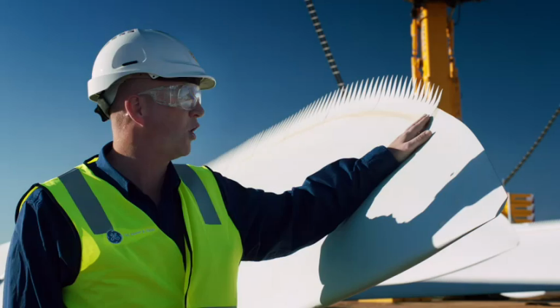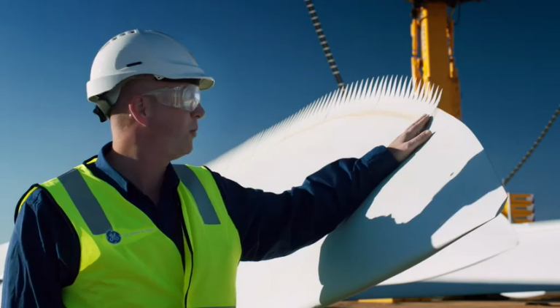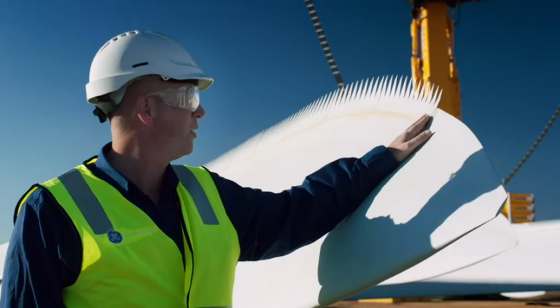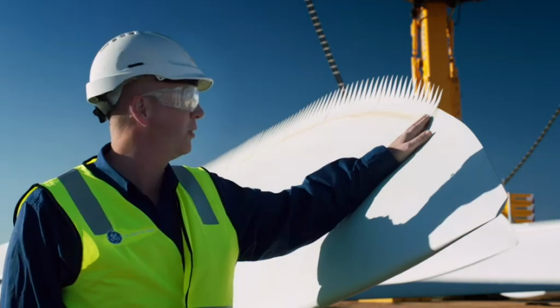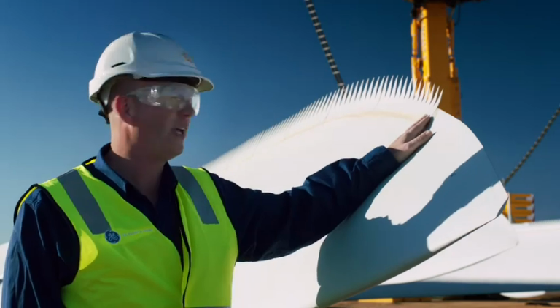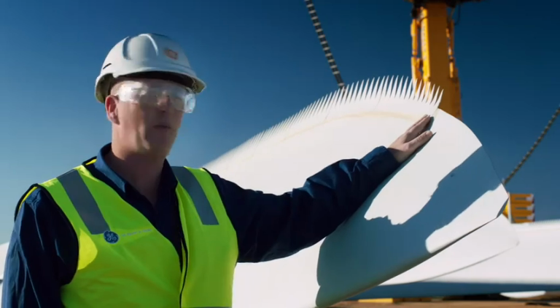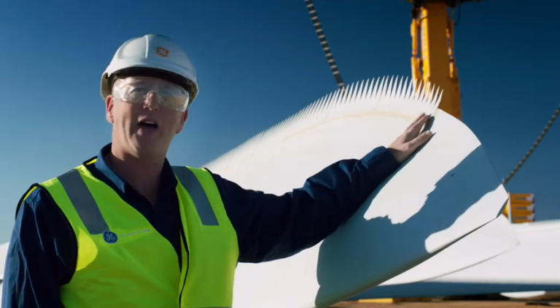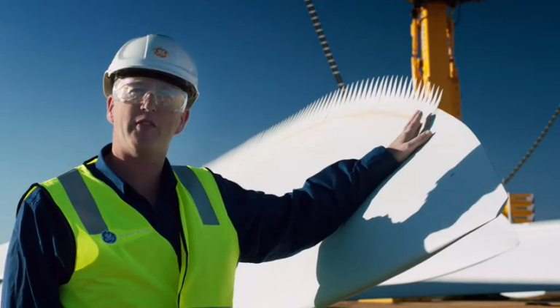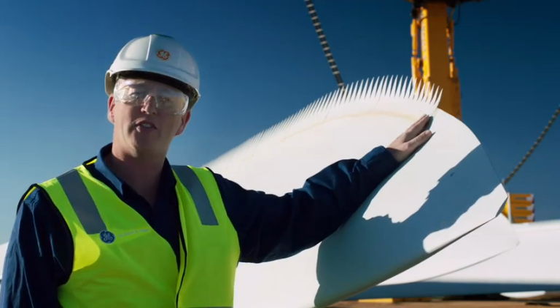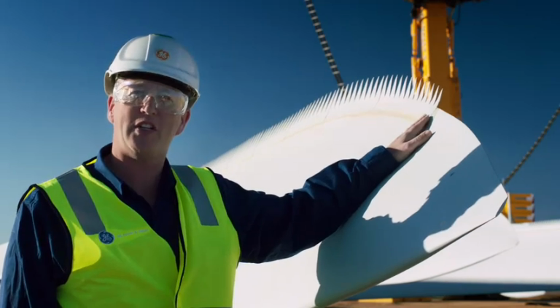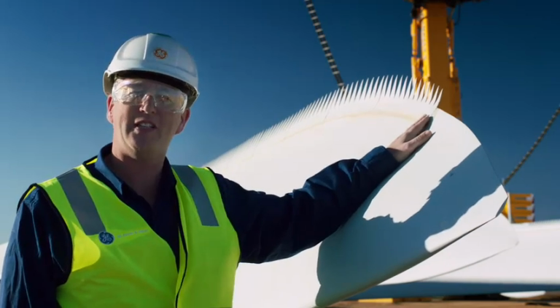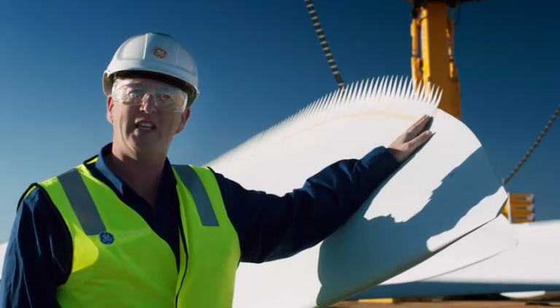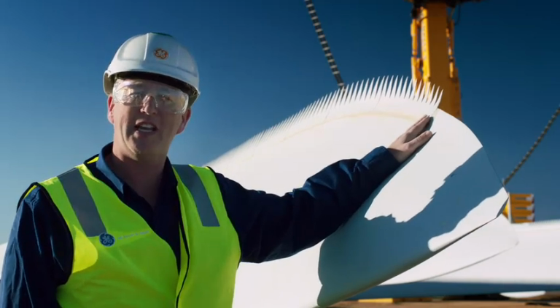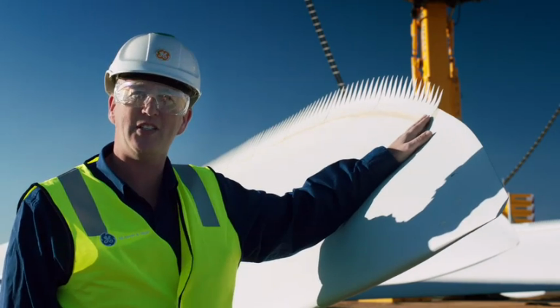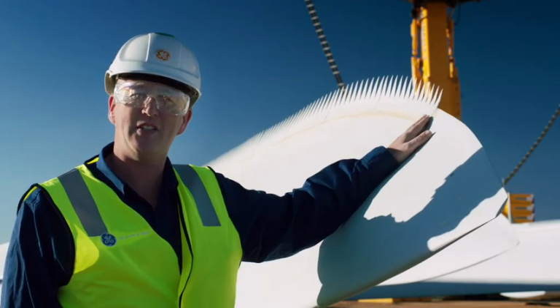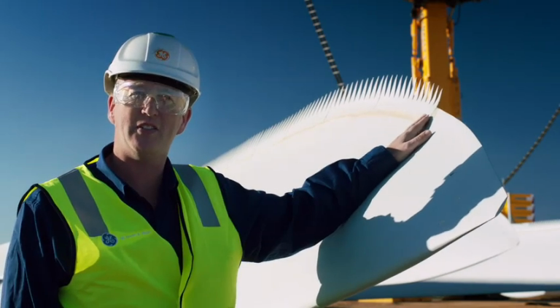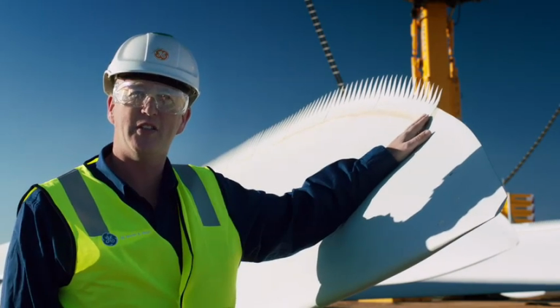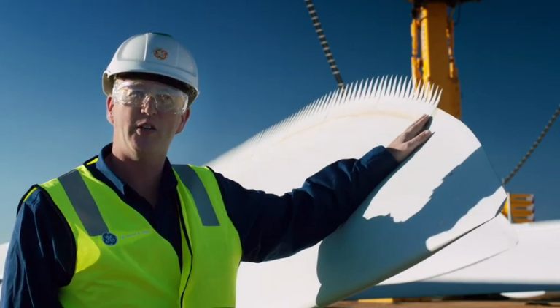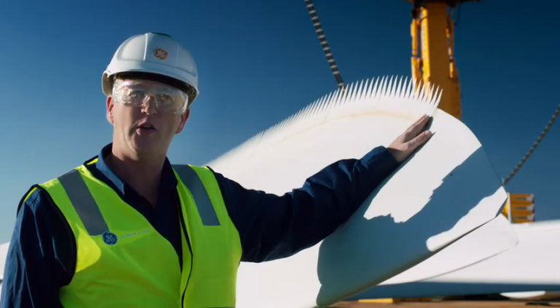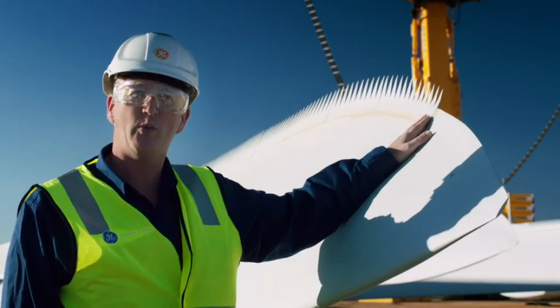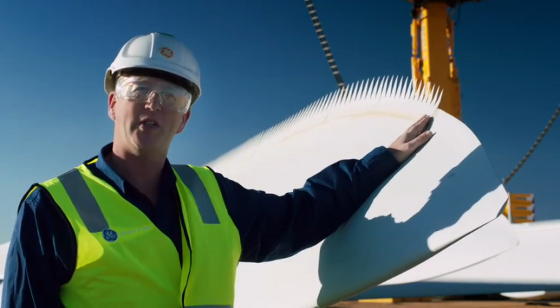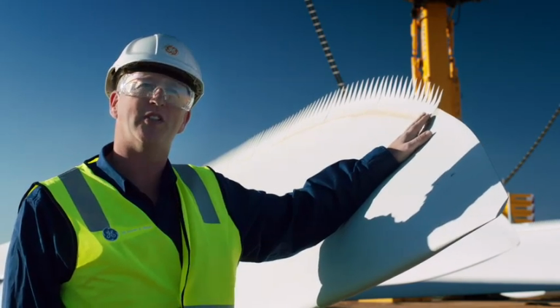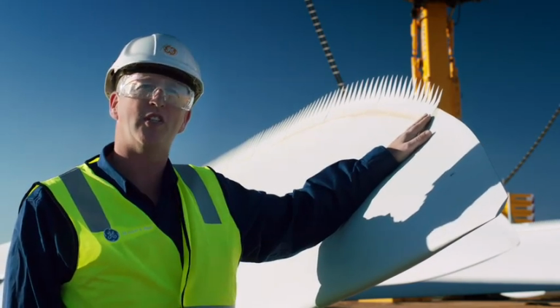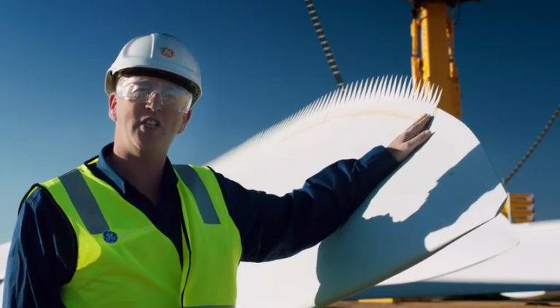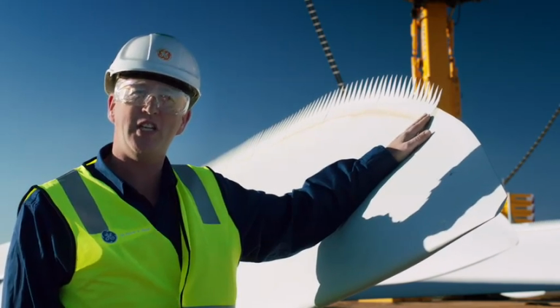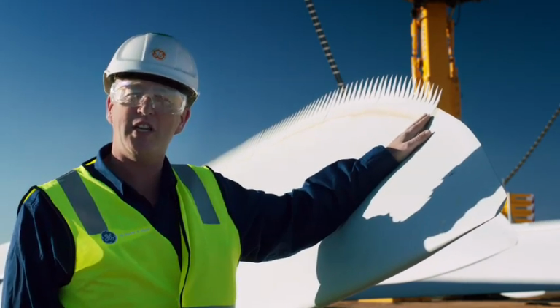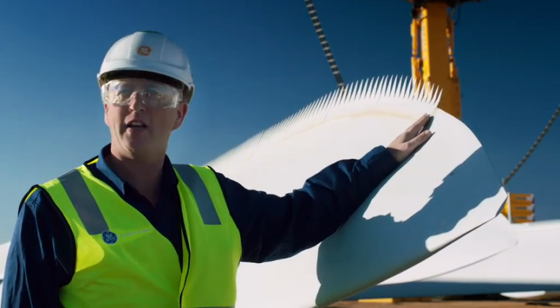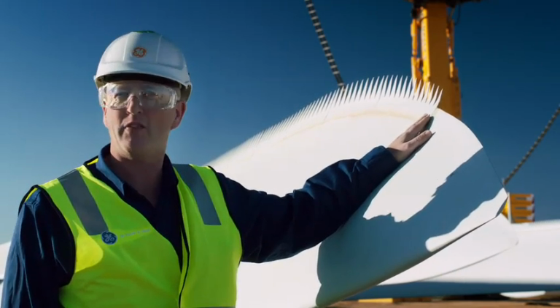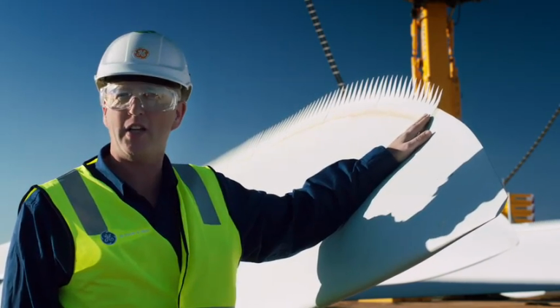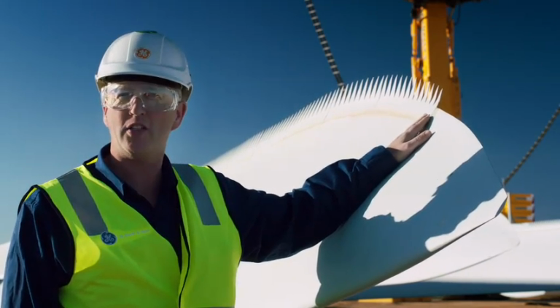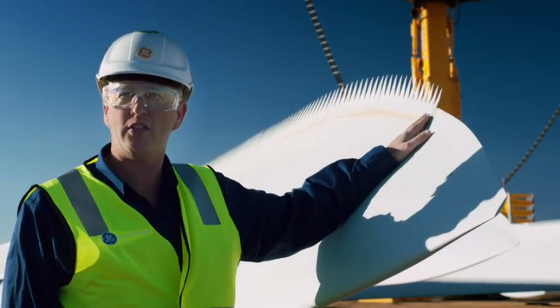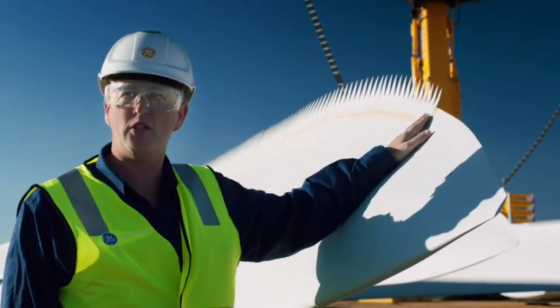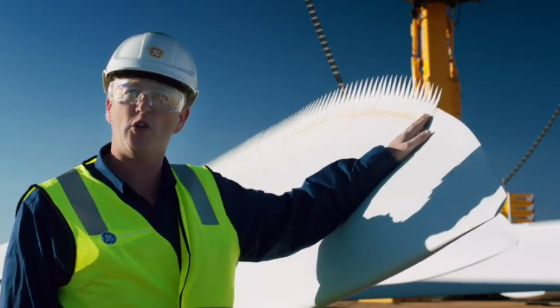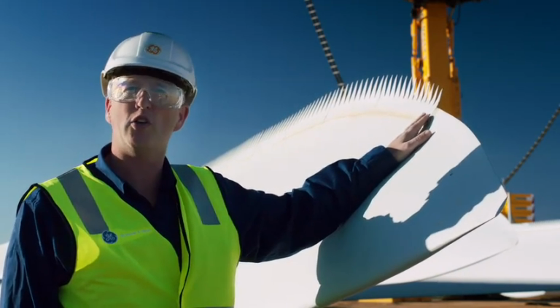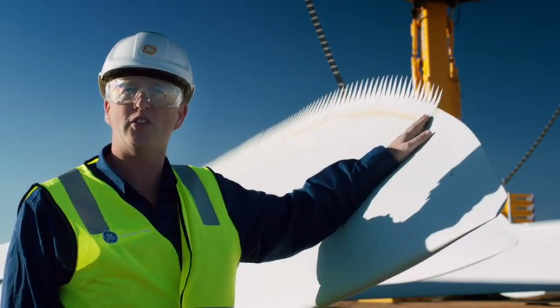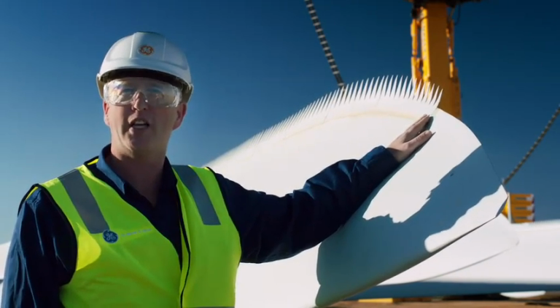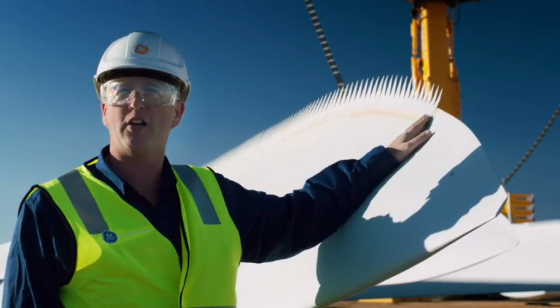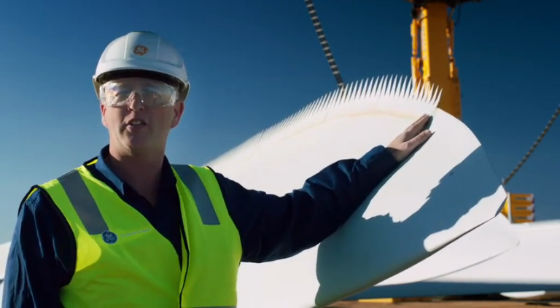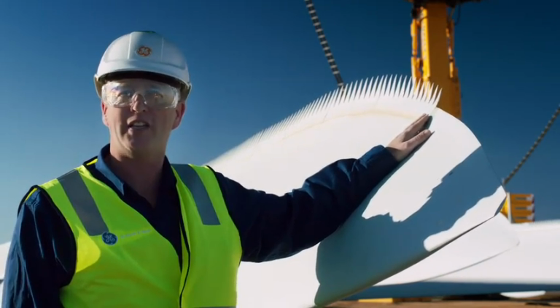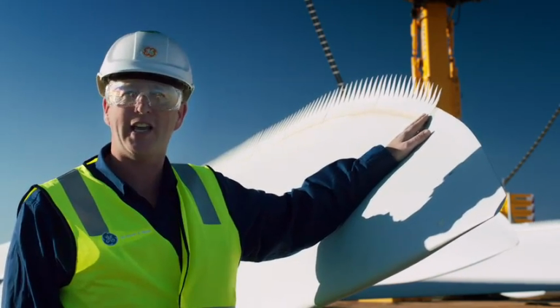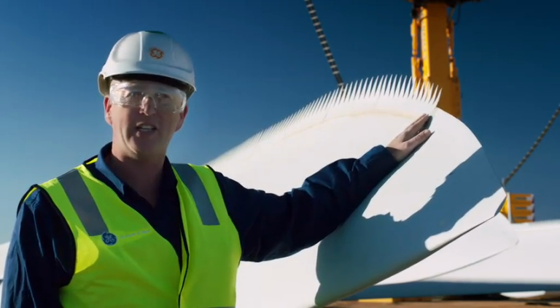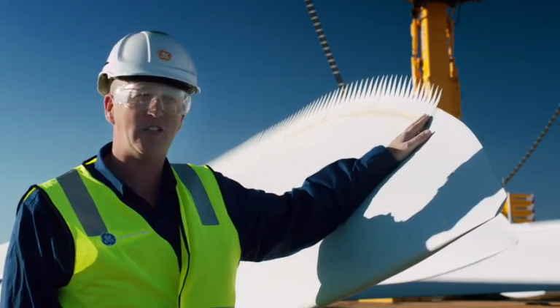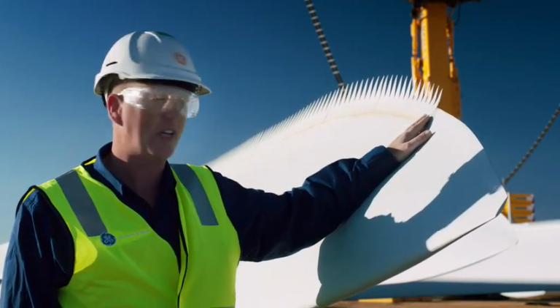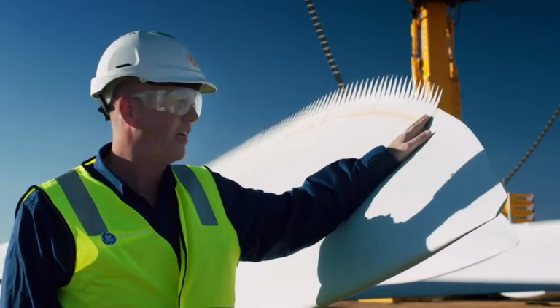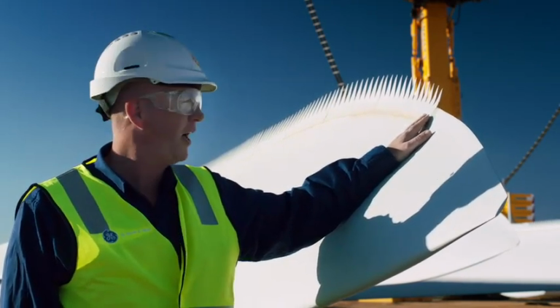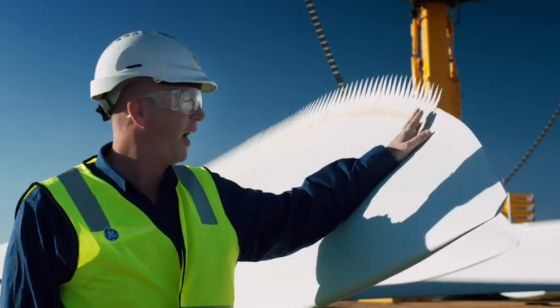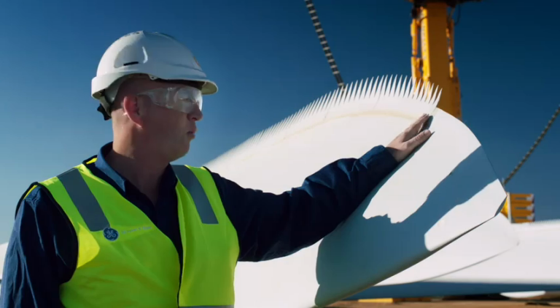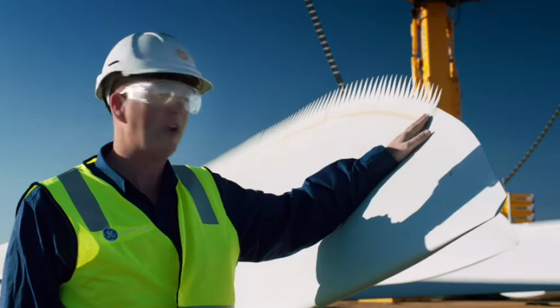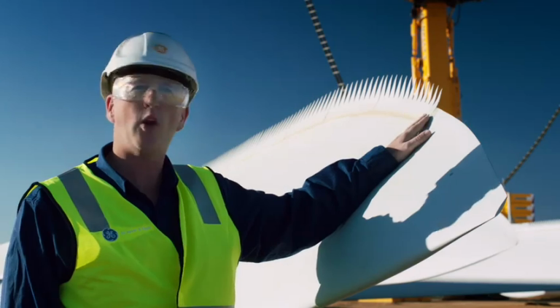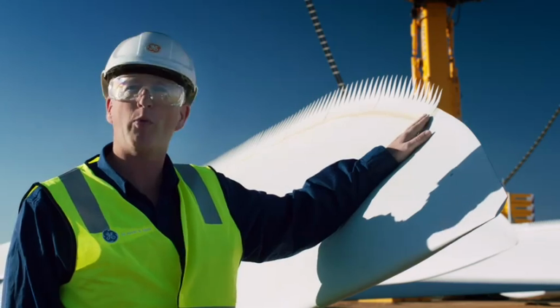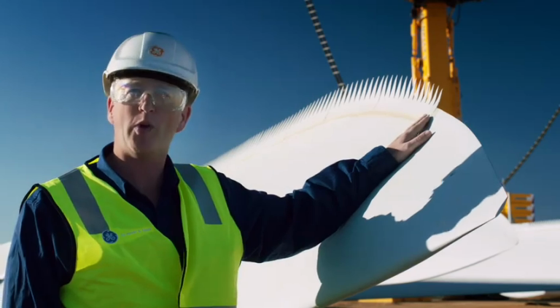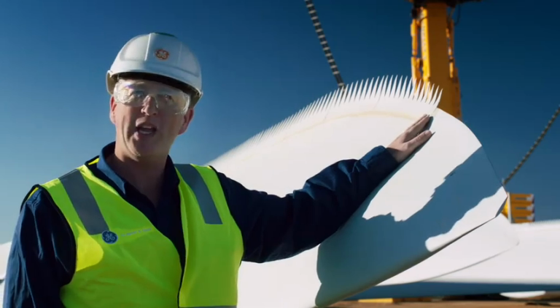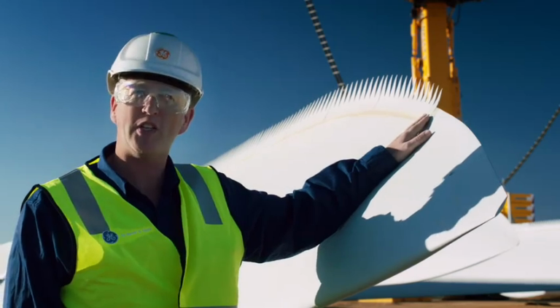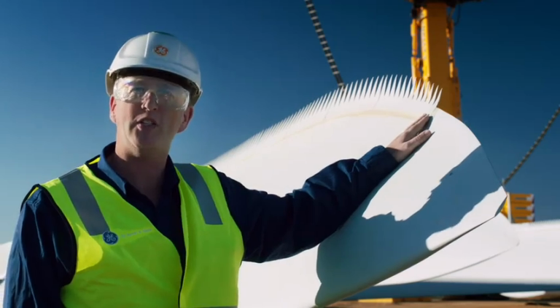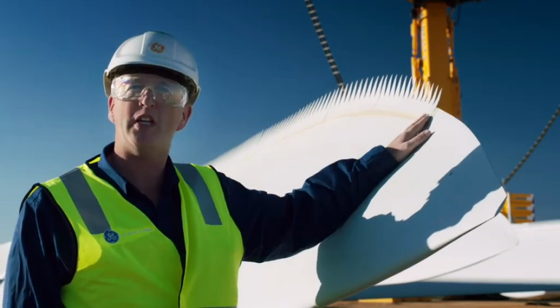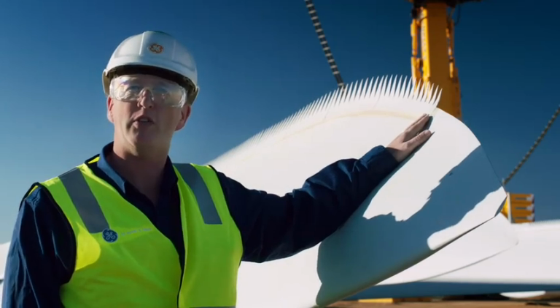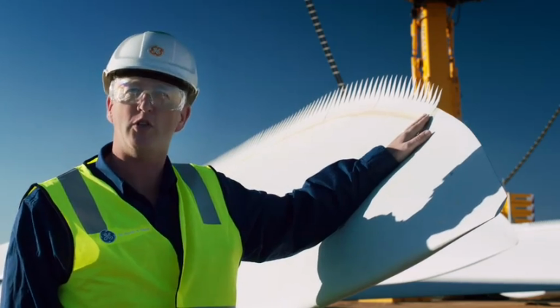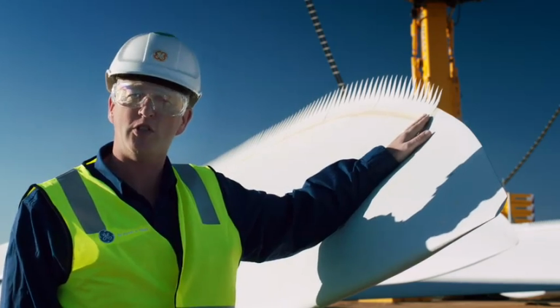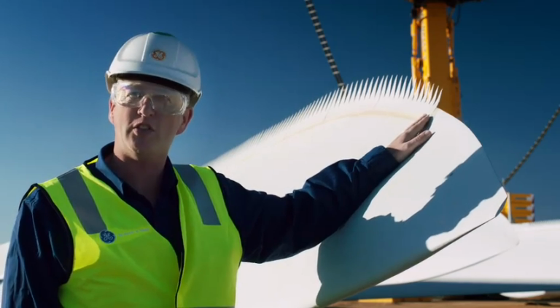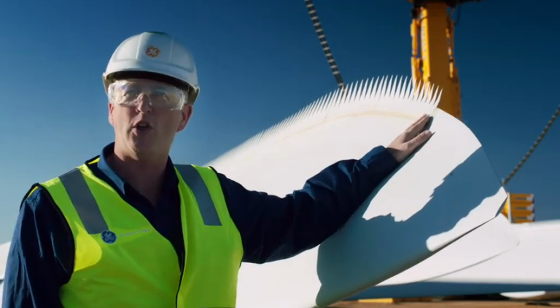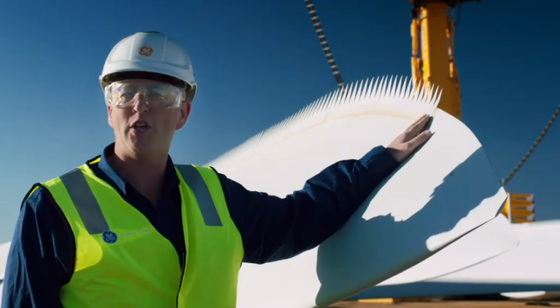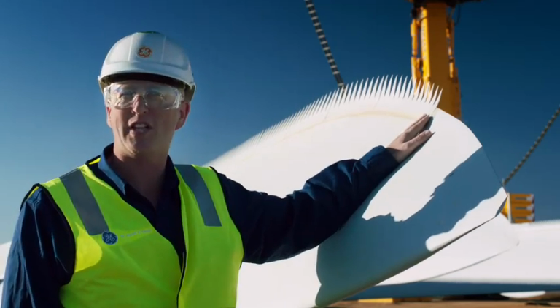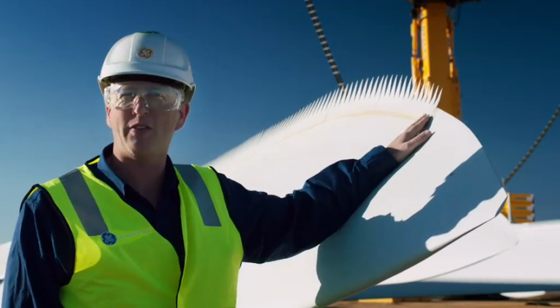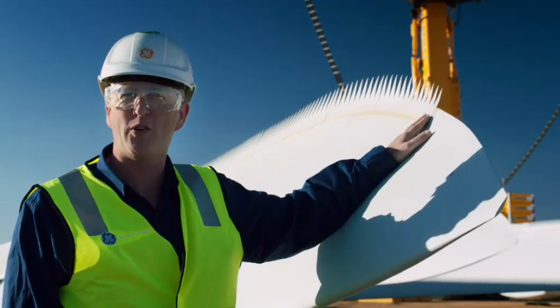This is the 50 metre blade sections that power the turbine. The top of the blade will have the serrated edges which is a GE innovation — you could say cutting edge — and when in operation it reduces the noise level.